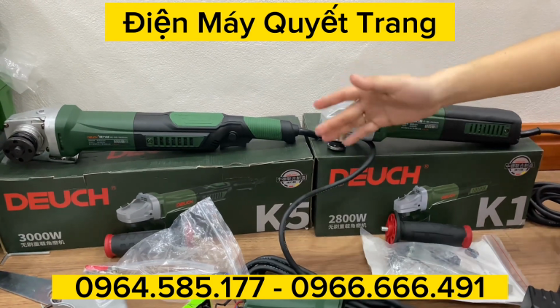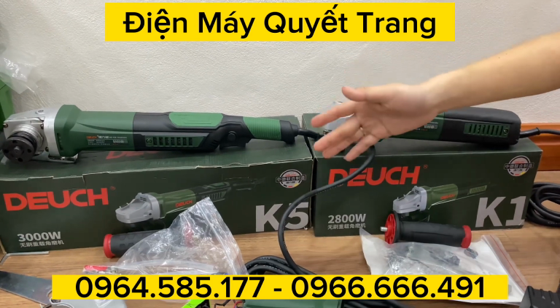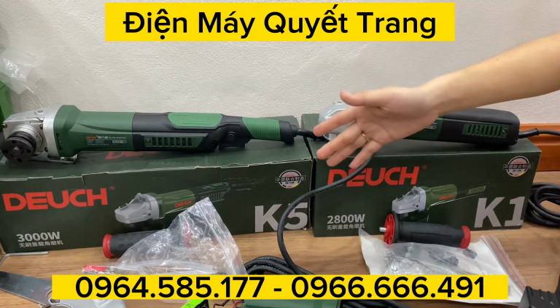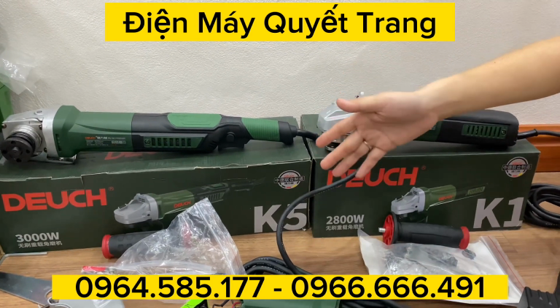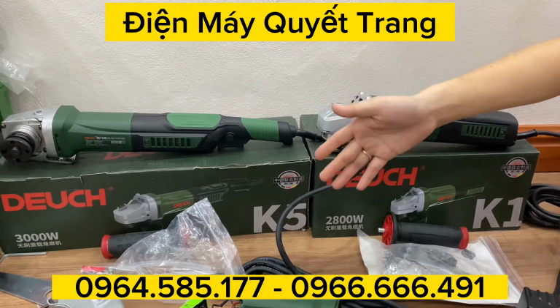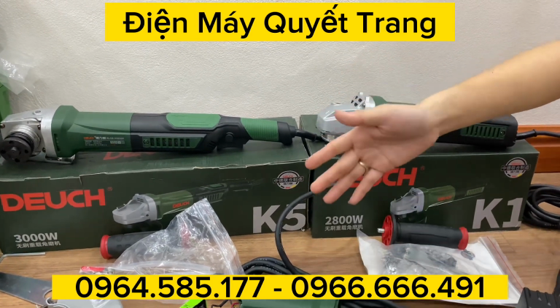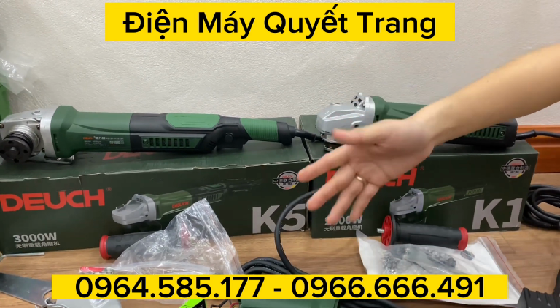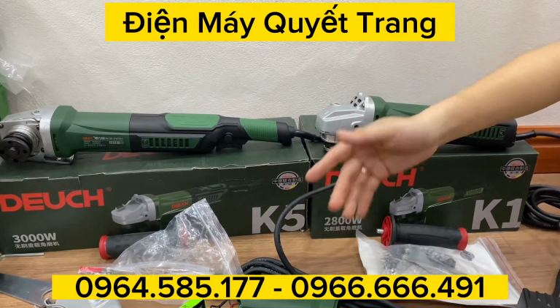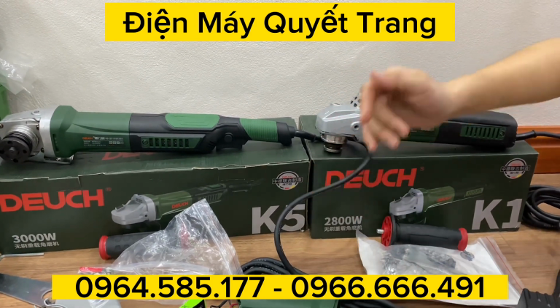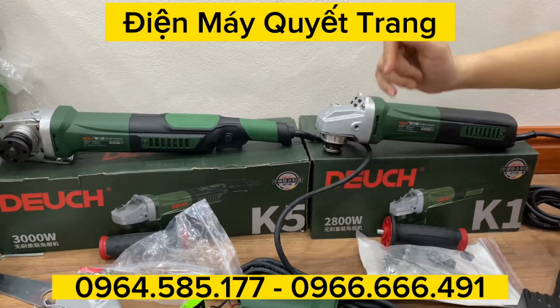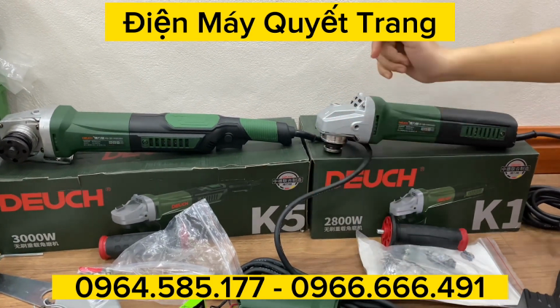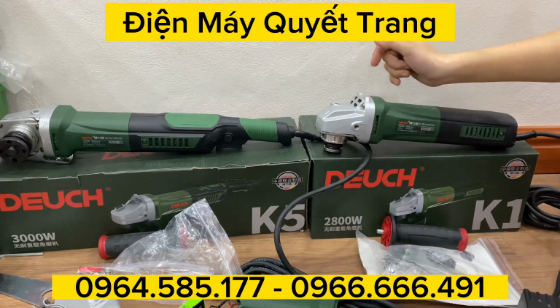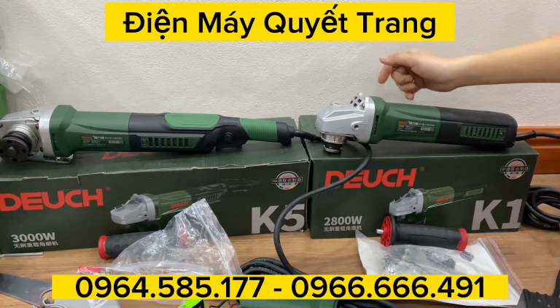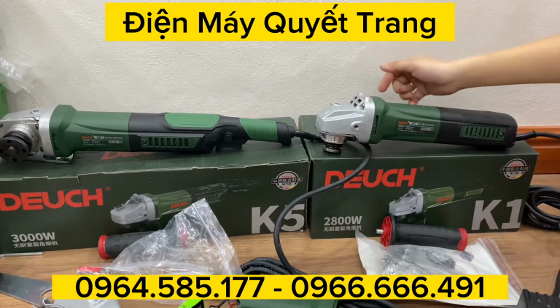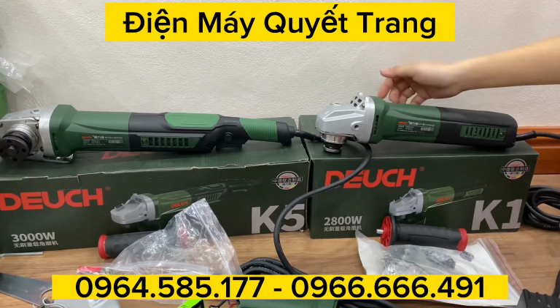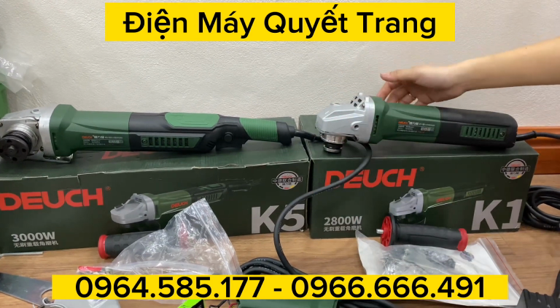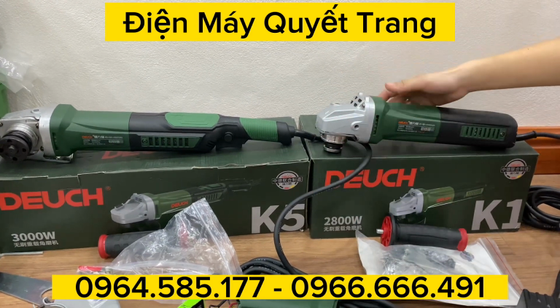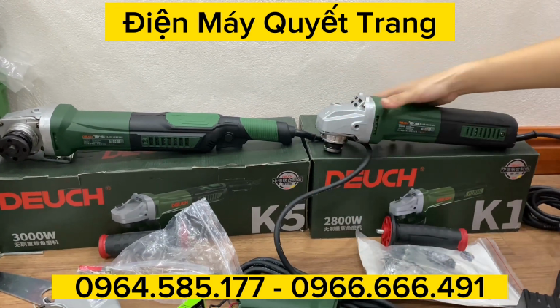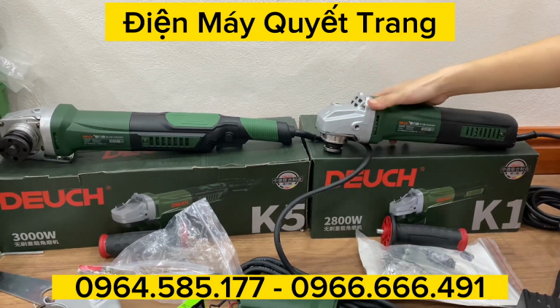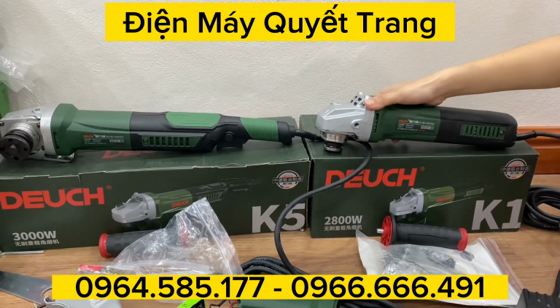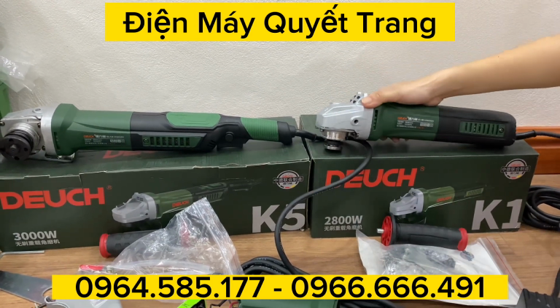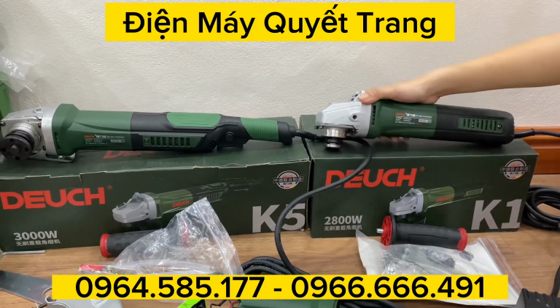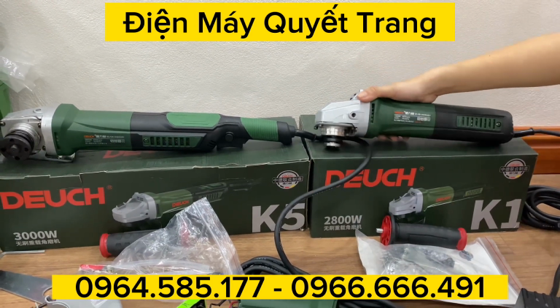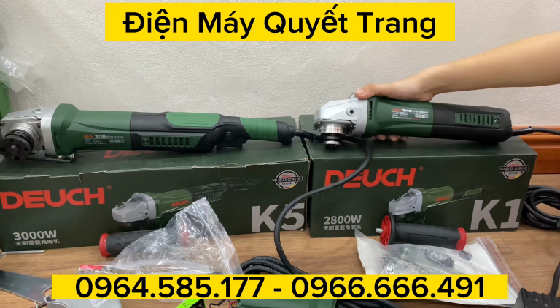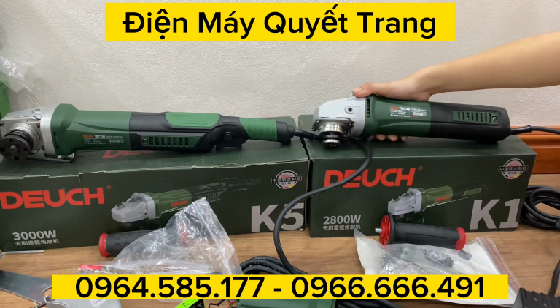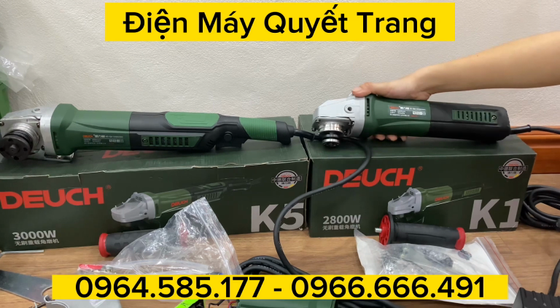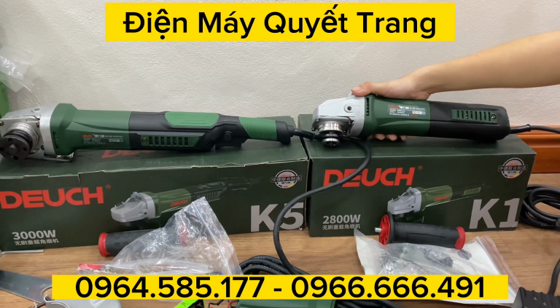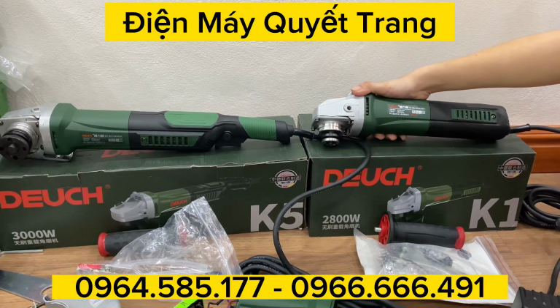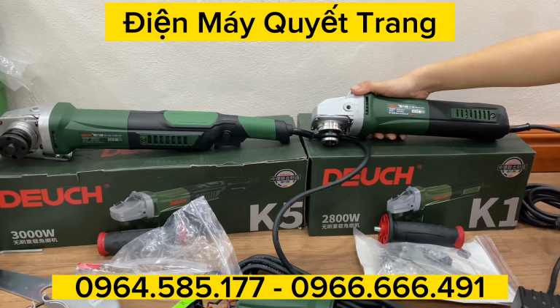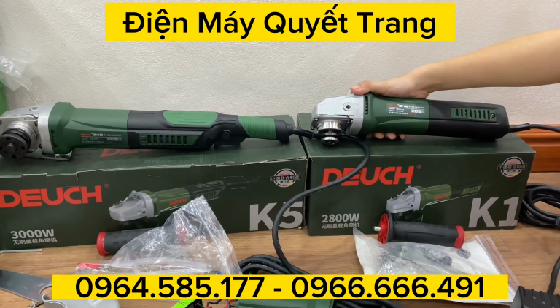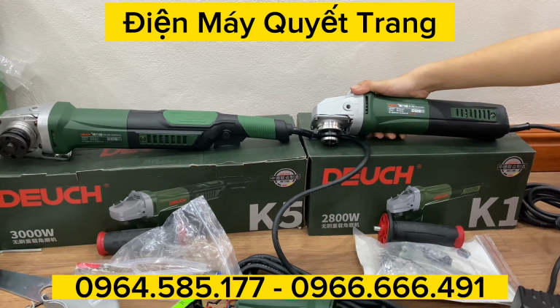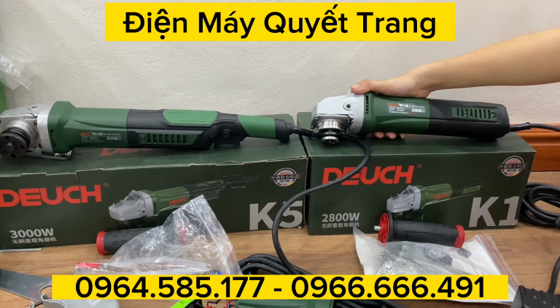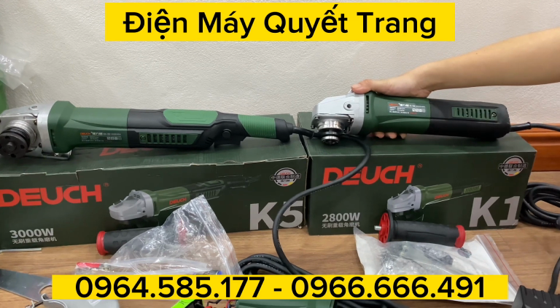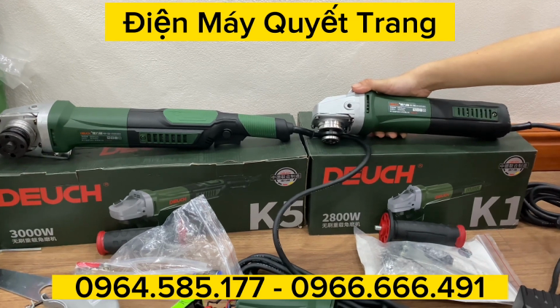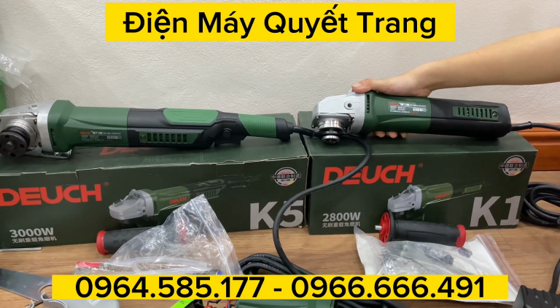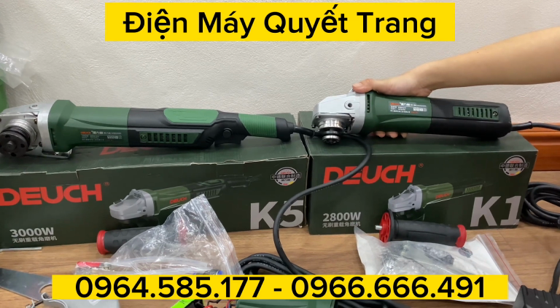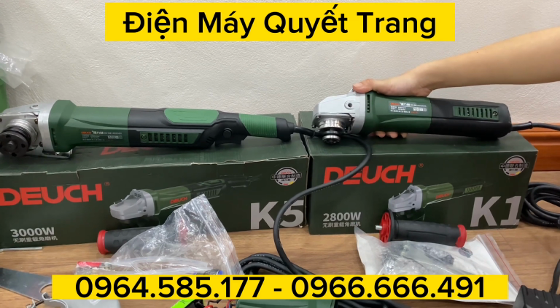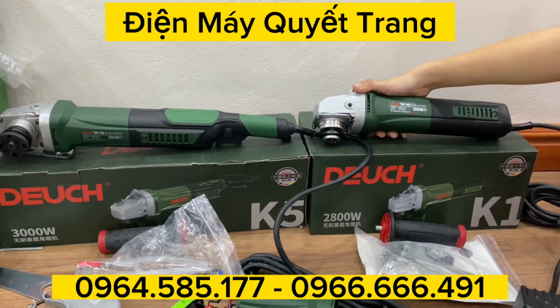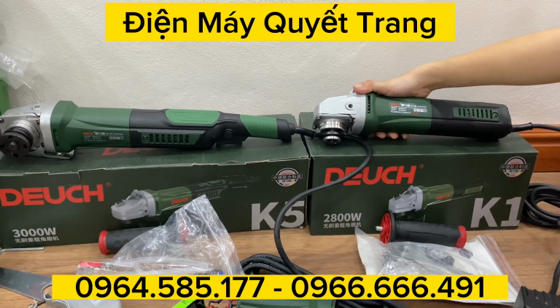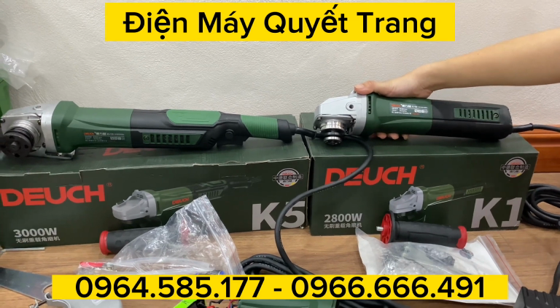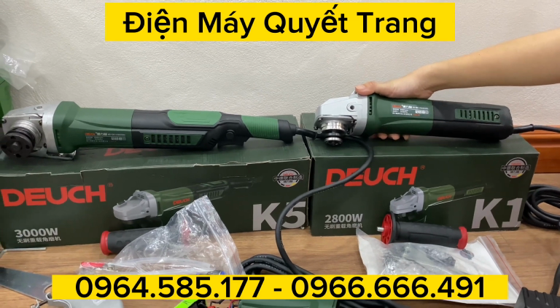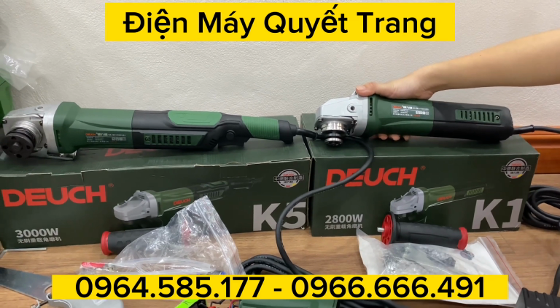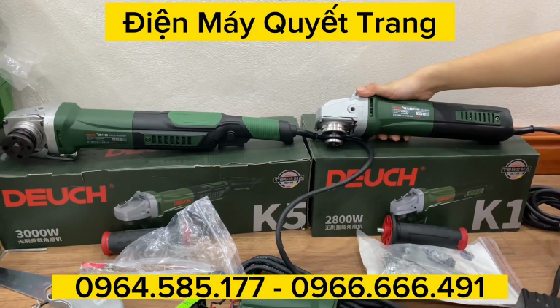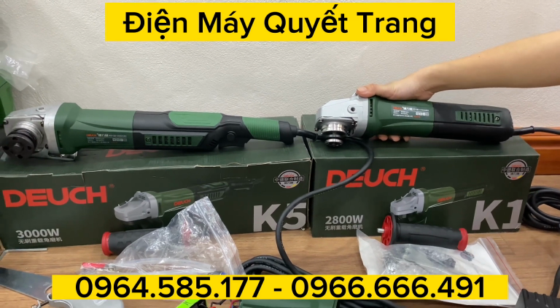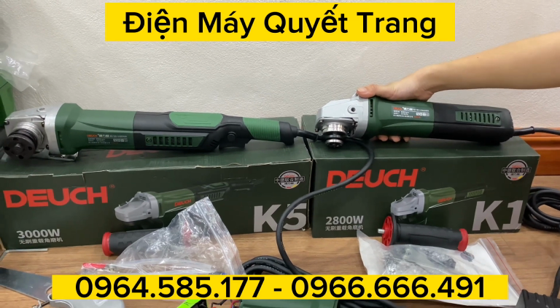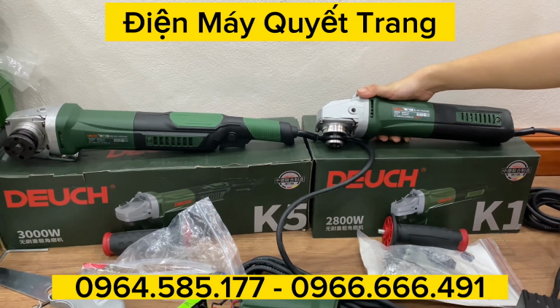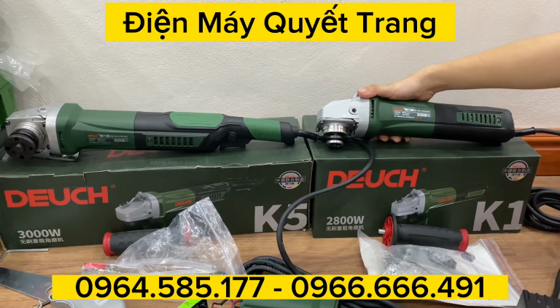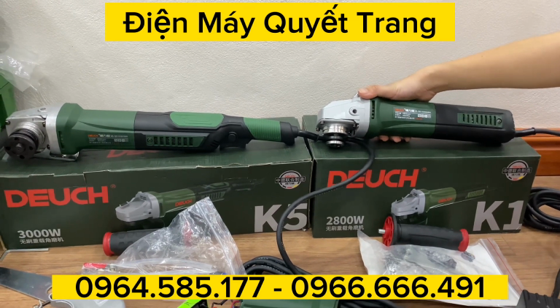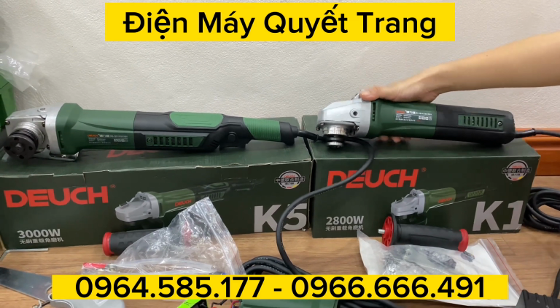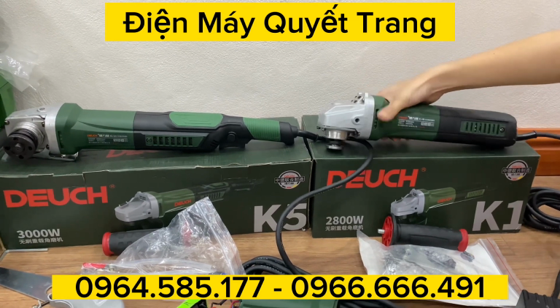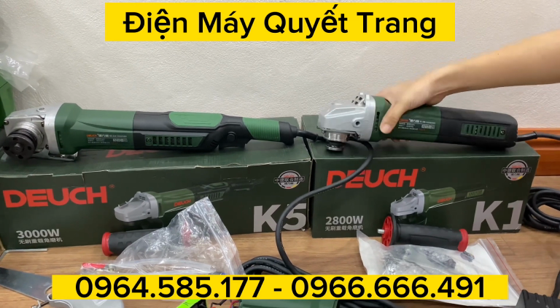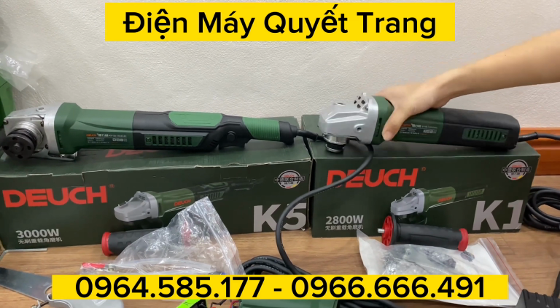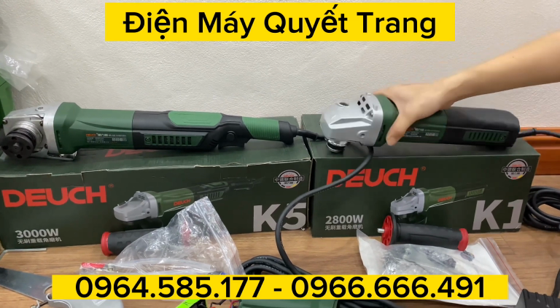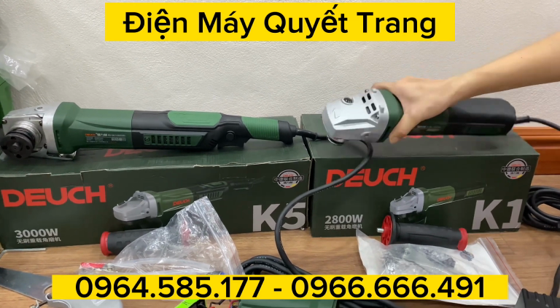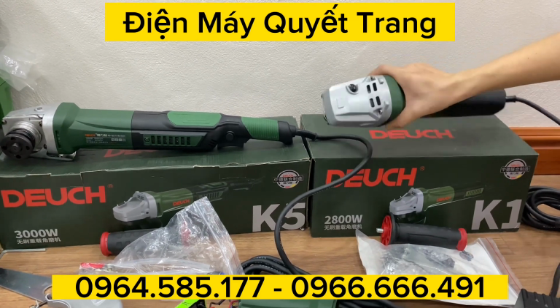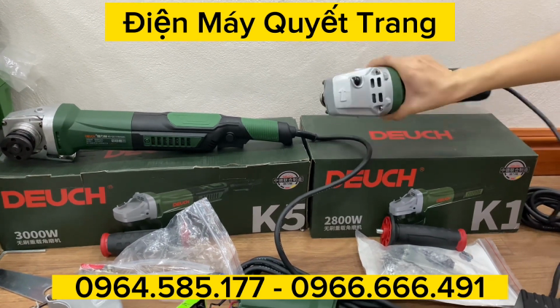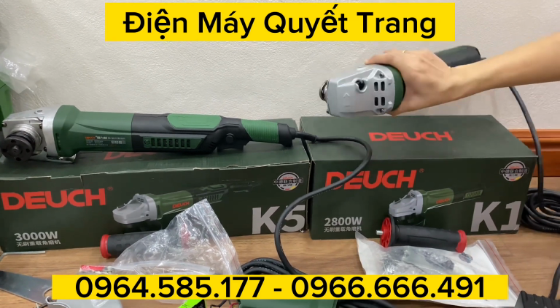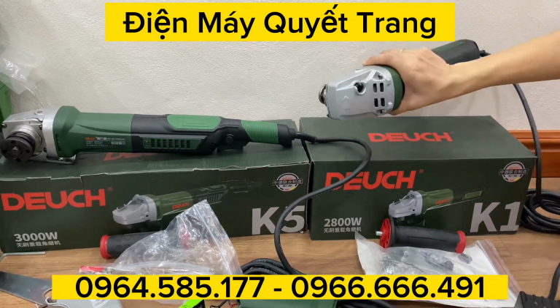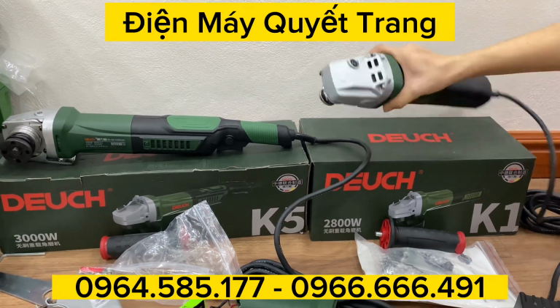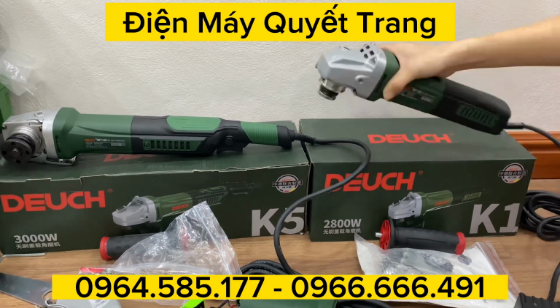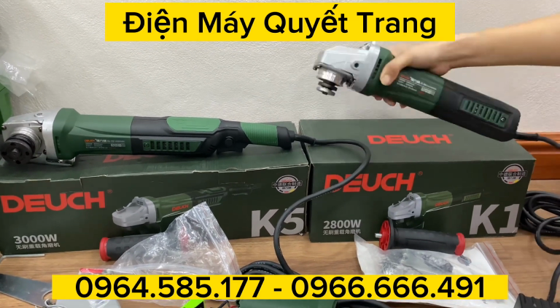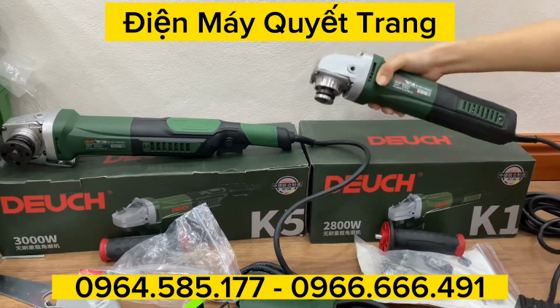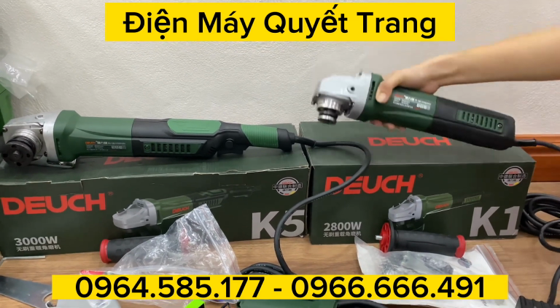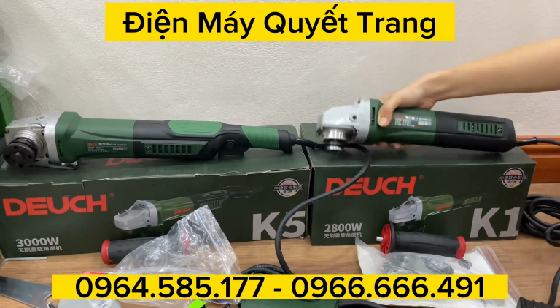Nếu các bạn muốn đặt hàng hoặc hỏi thêm thông tin, các bạn có thể liên hệ qua điện thoại hoặc Zalo nhé. Cảm ơn các bác đã xem video.